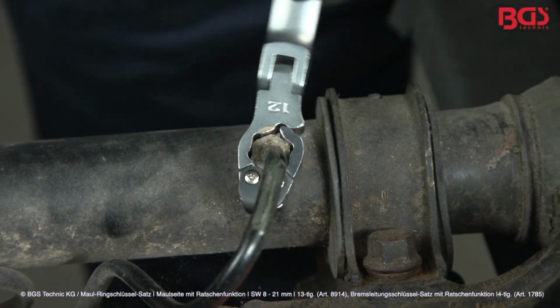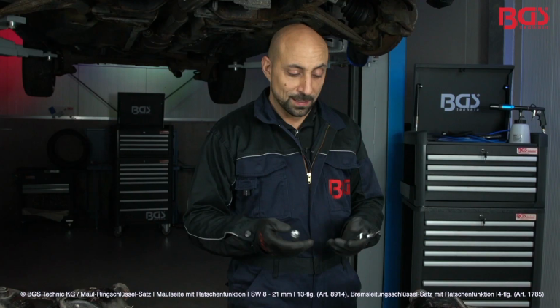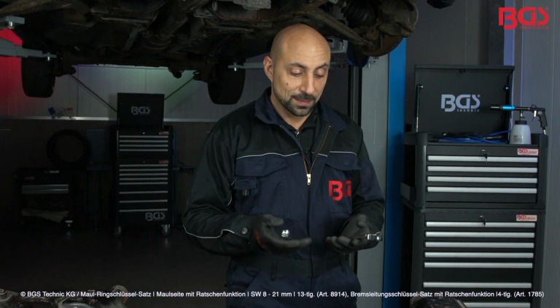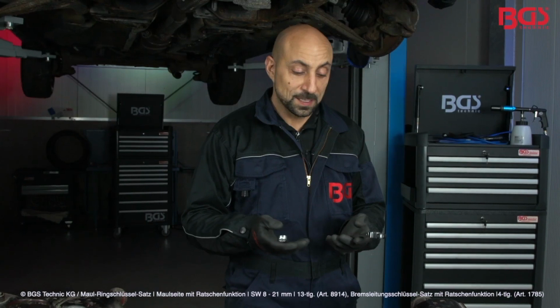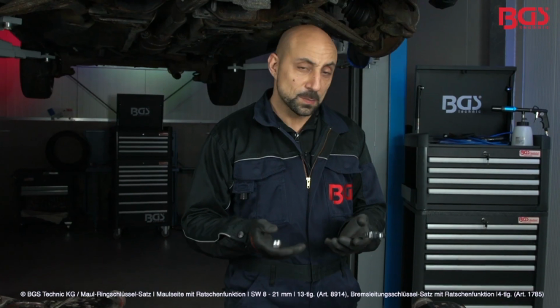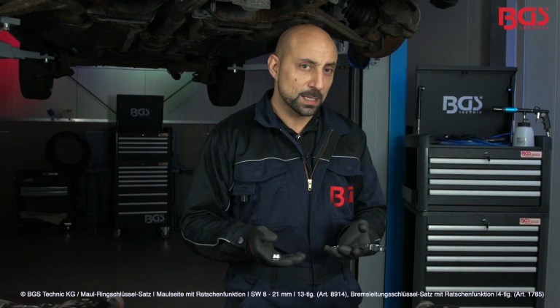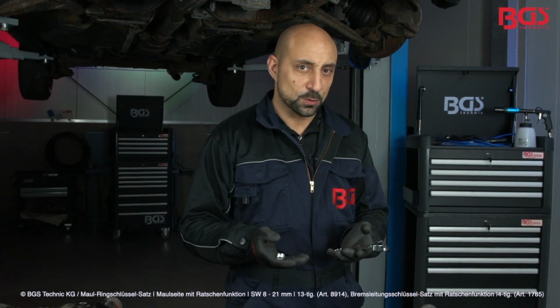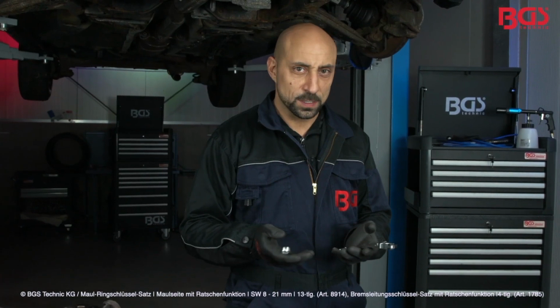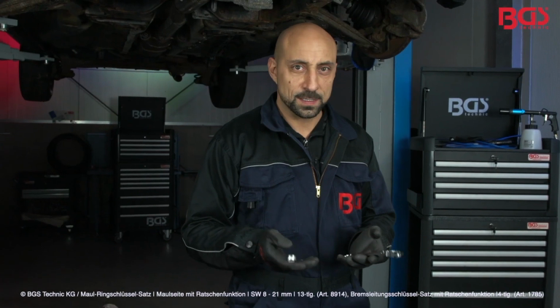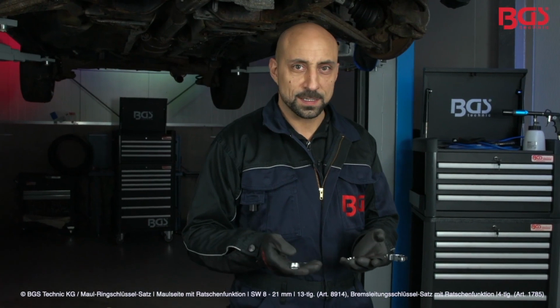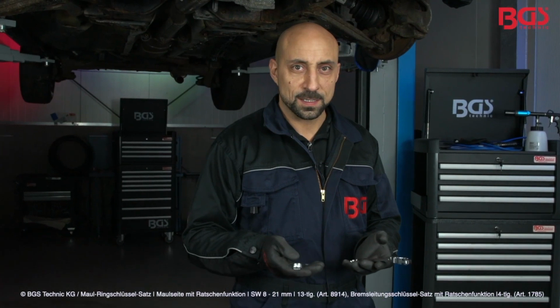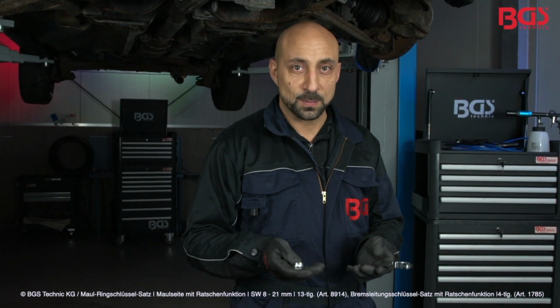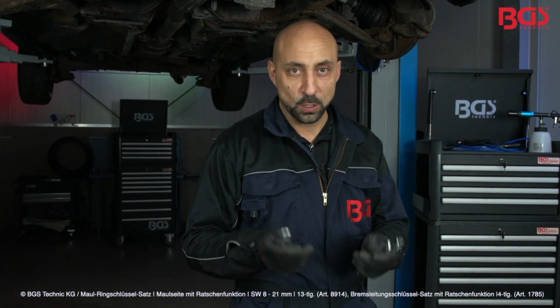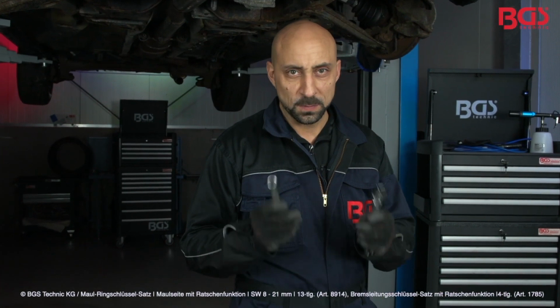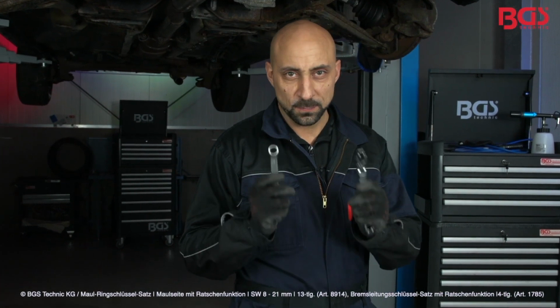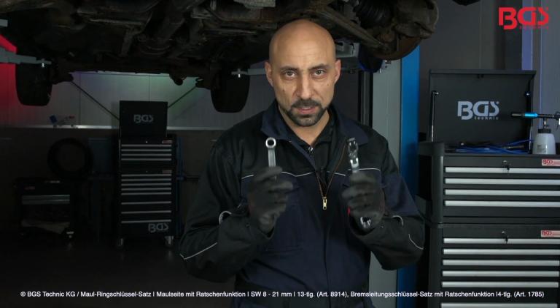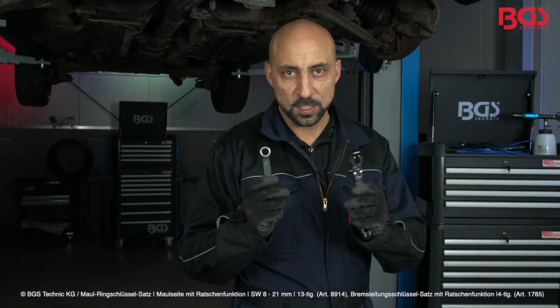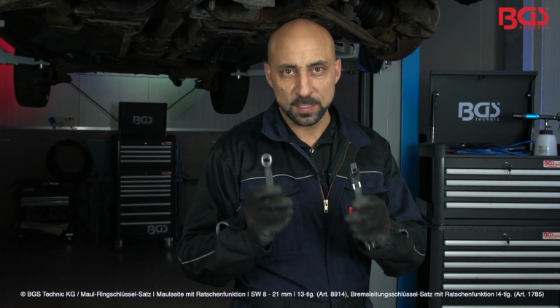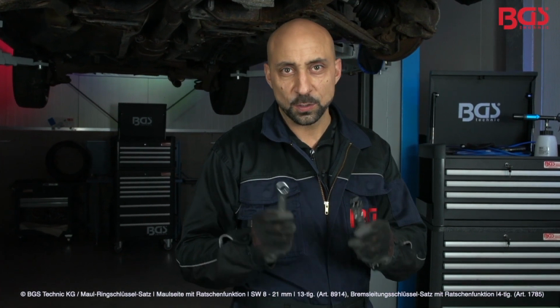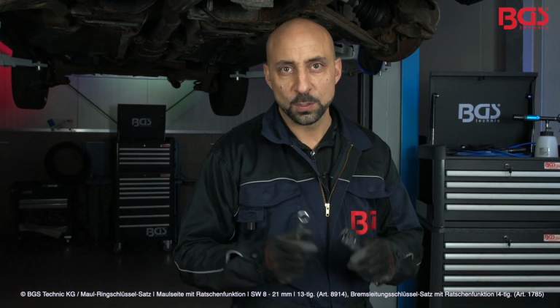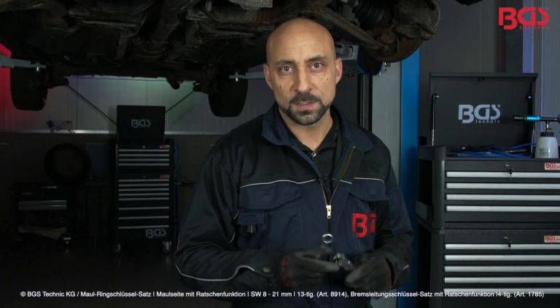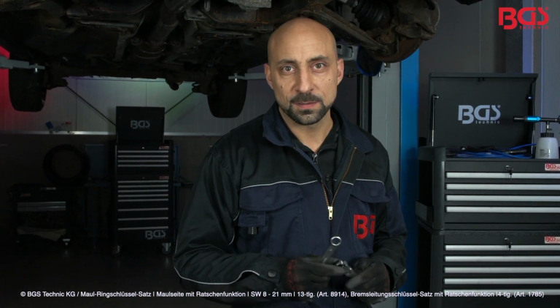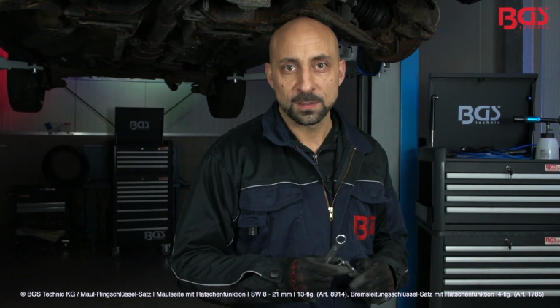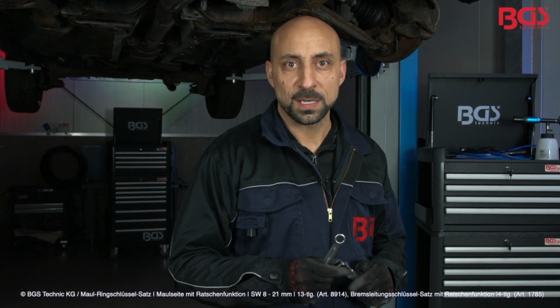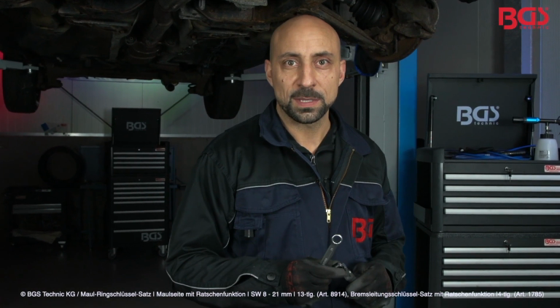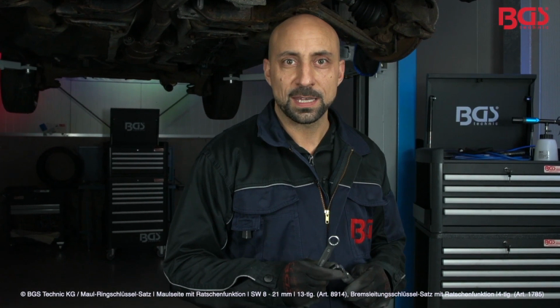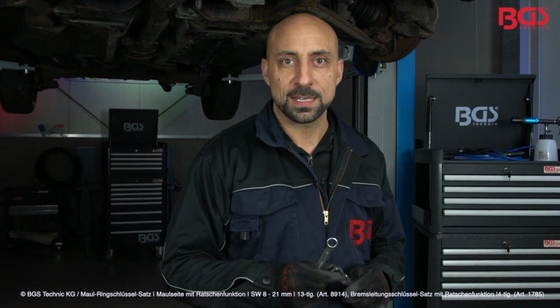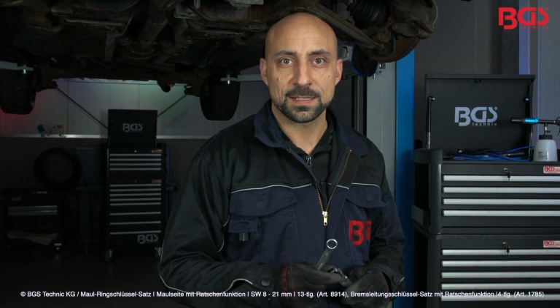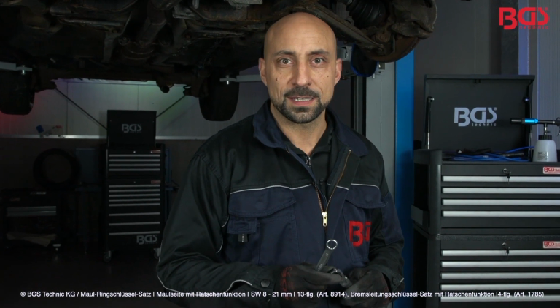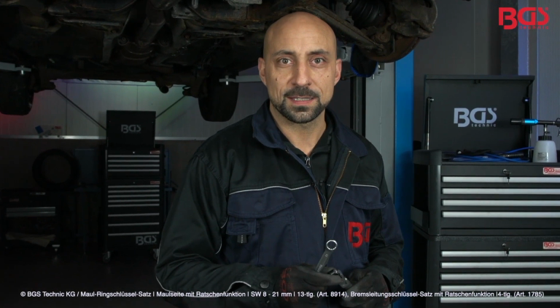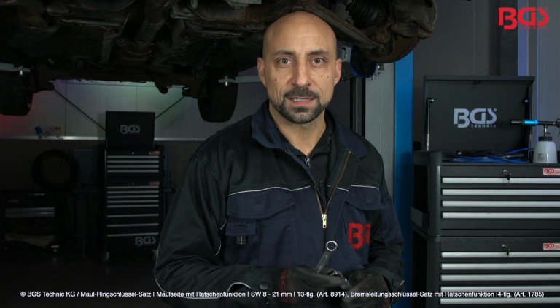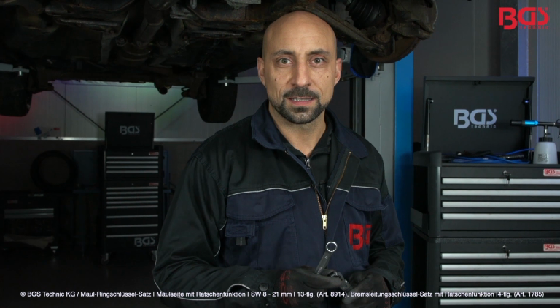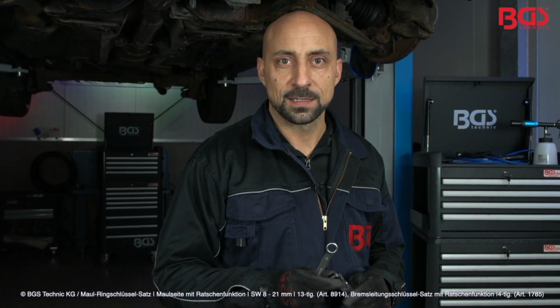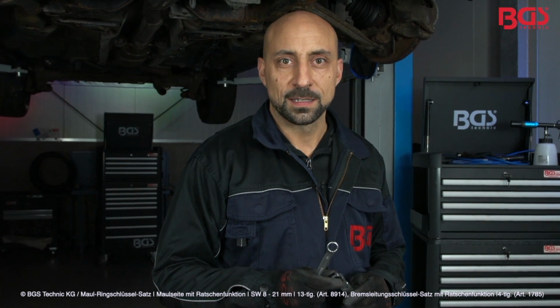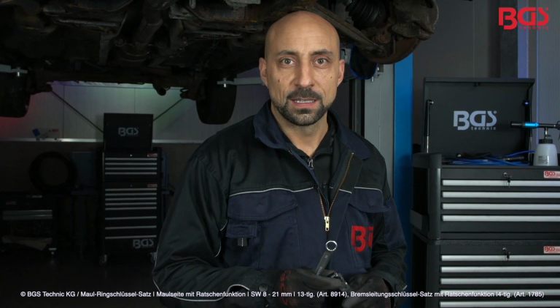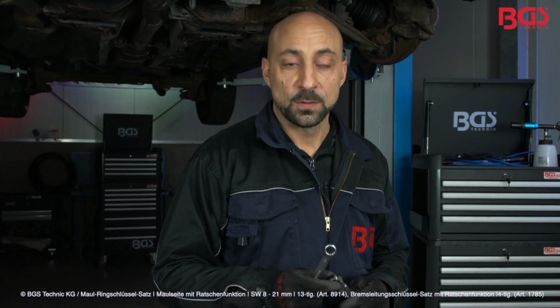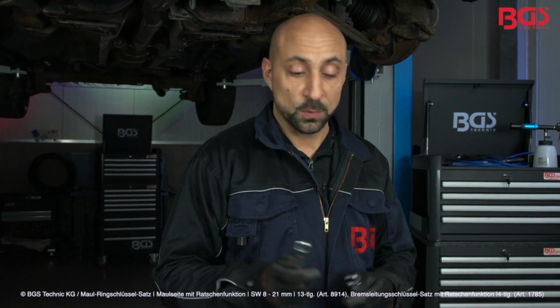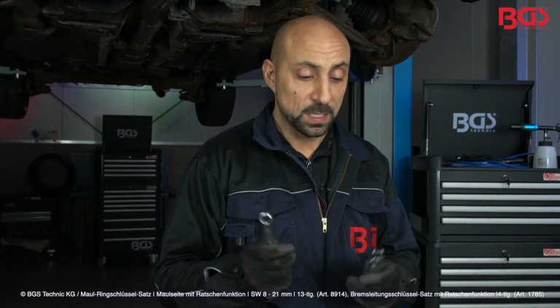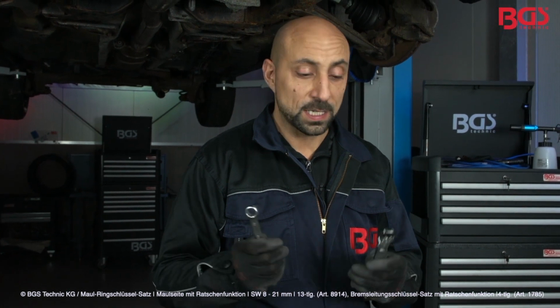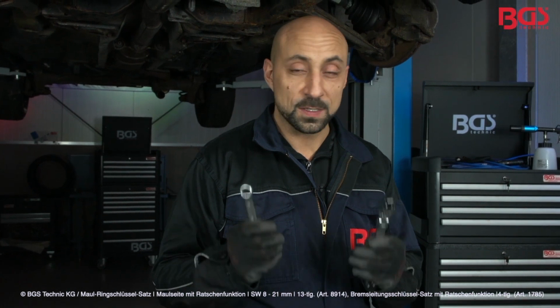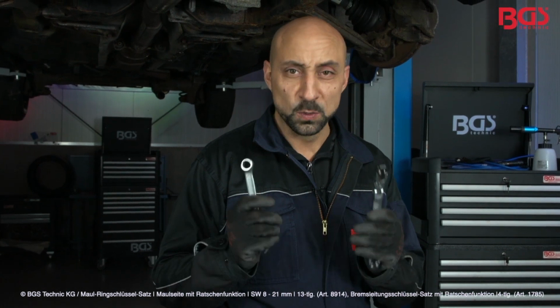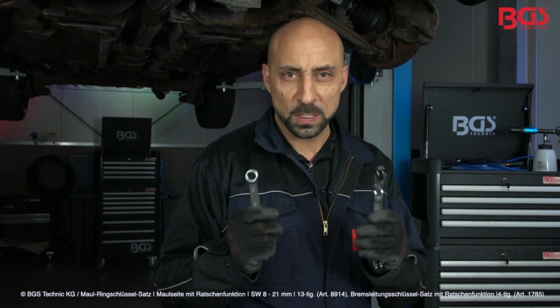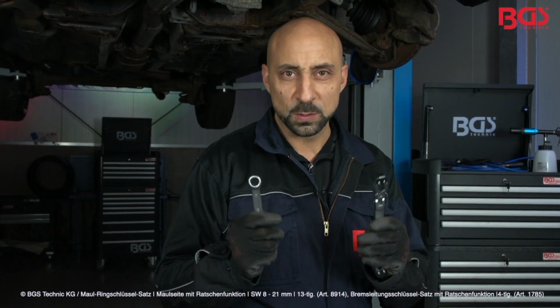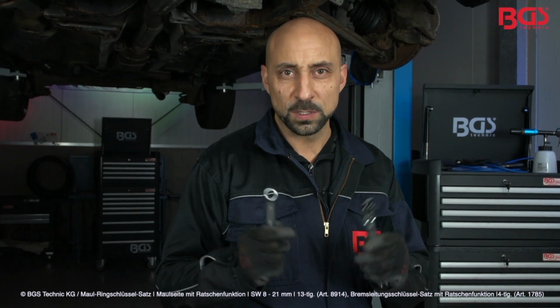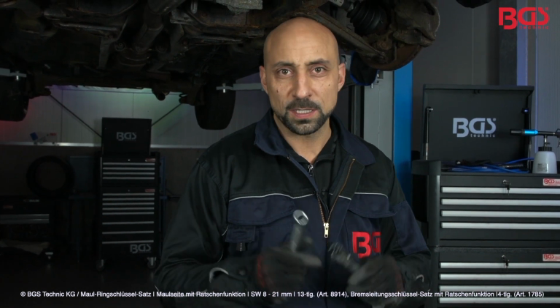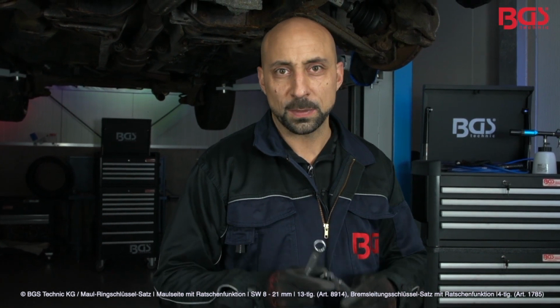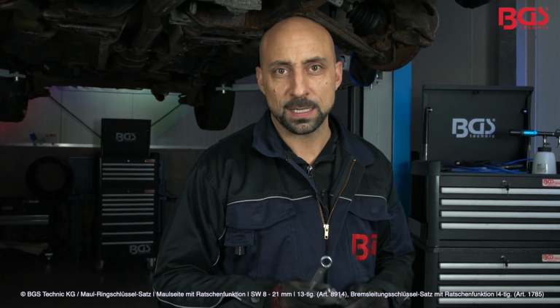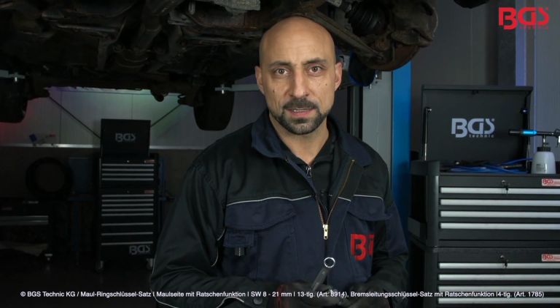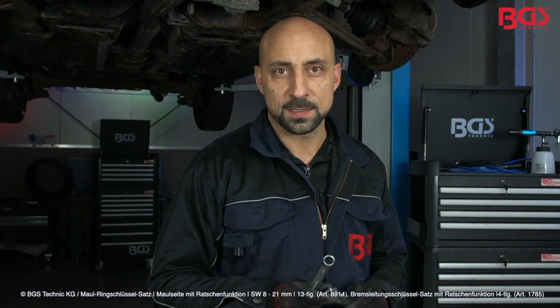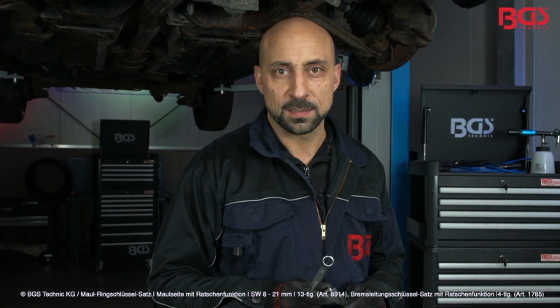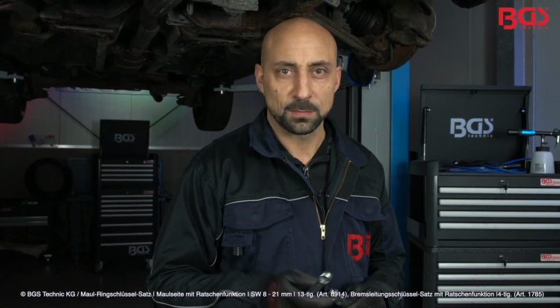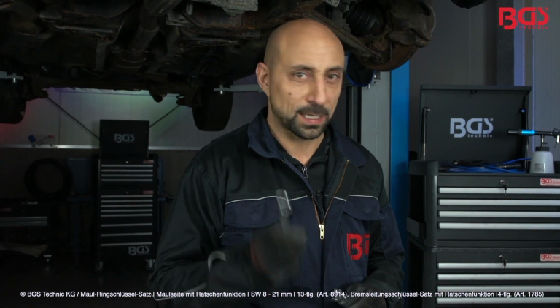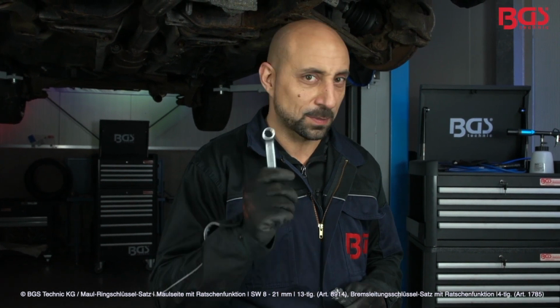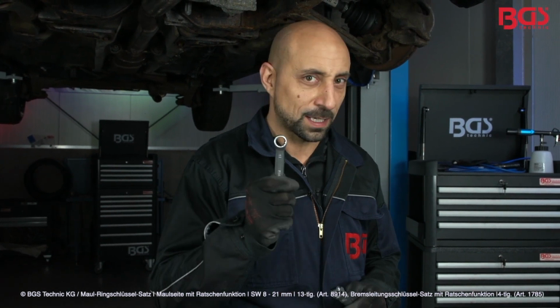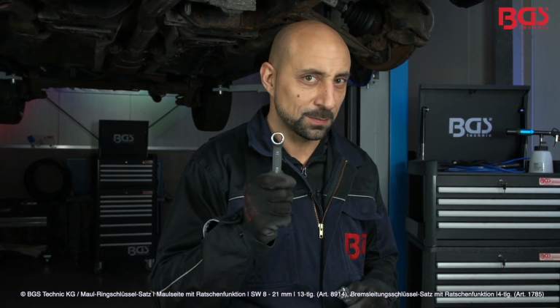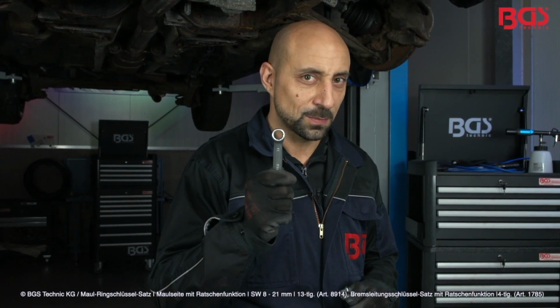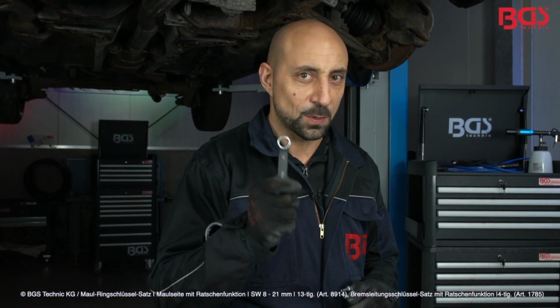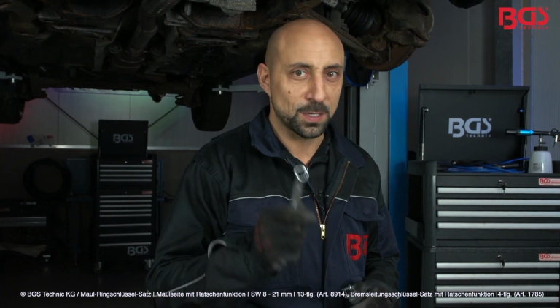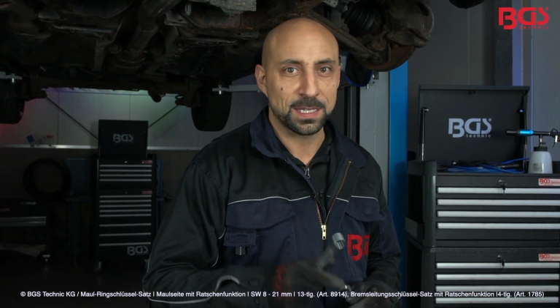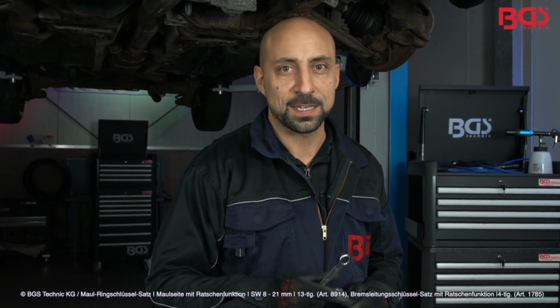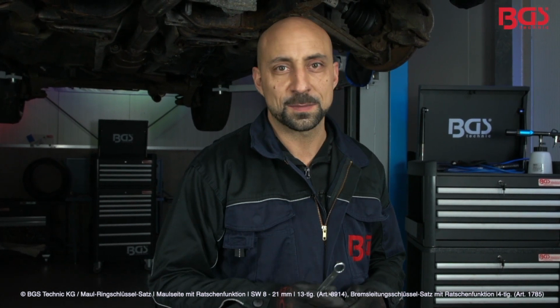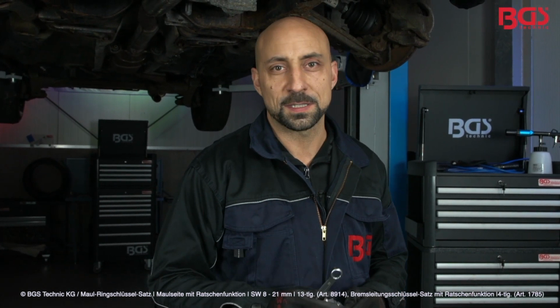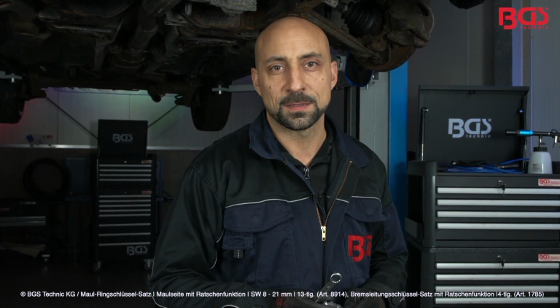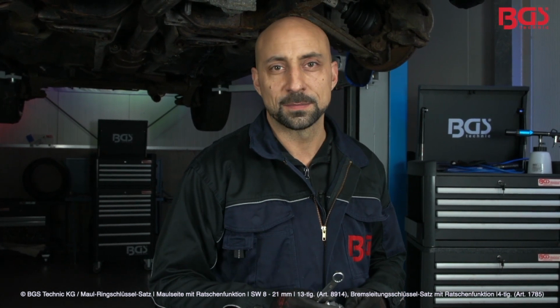You get these two sets of keys in different sizes at BGS Technique. For me, a great tool. Stay tuned, your BGS Michael.